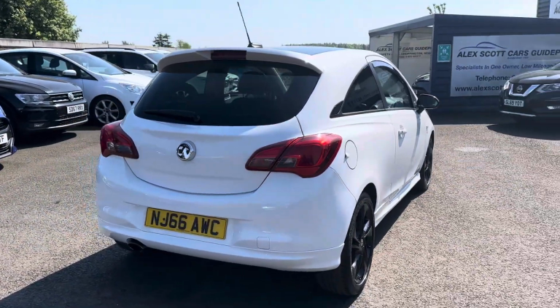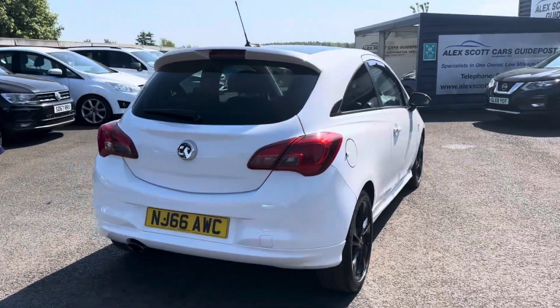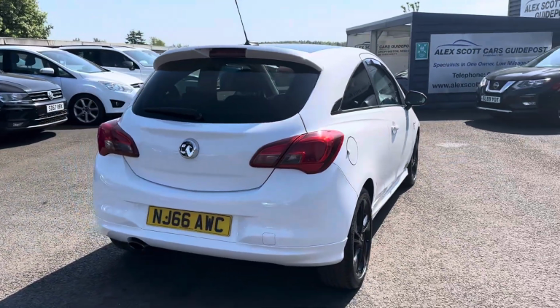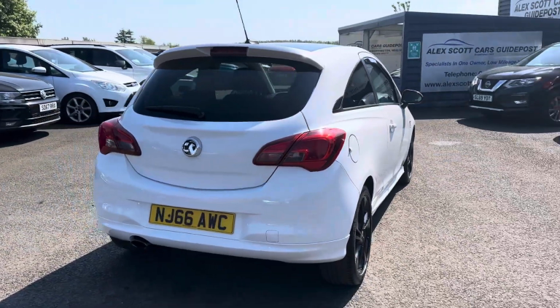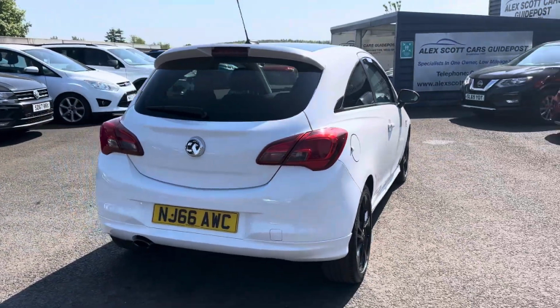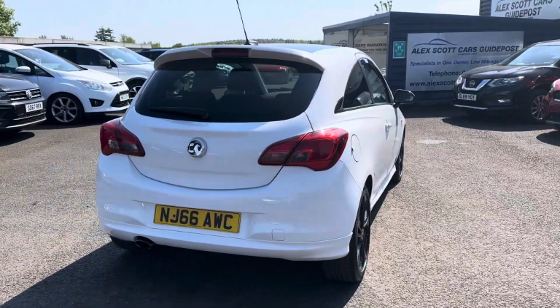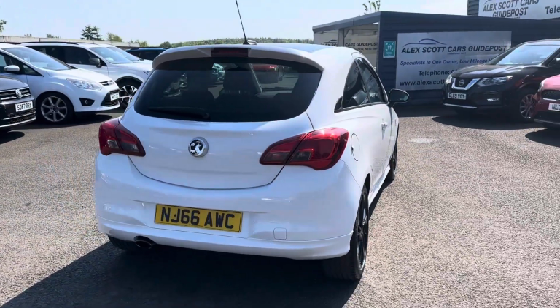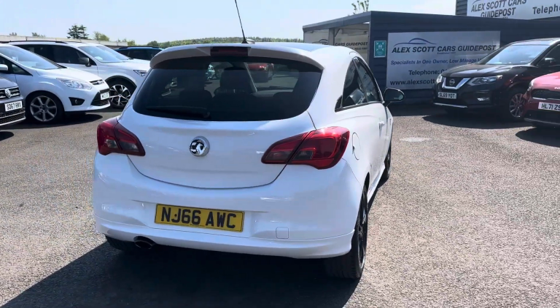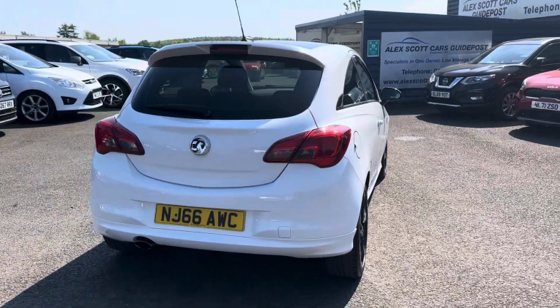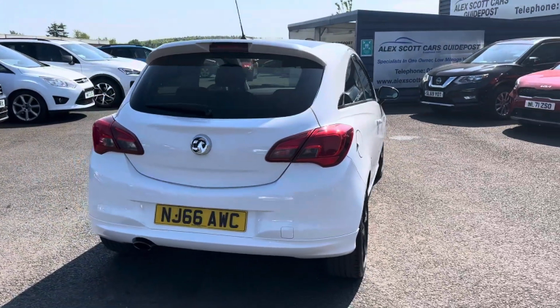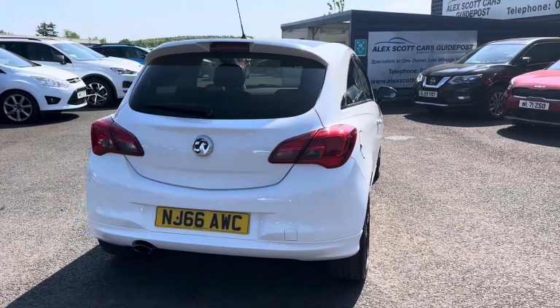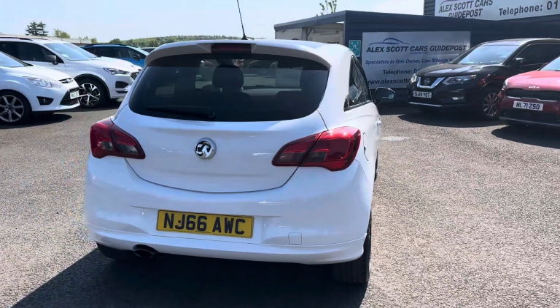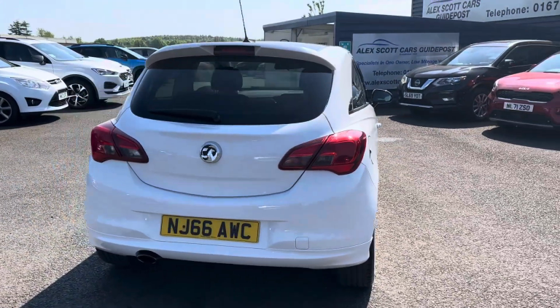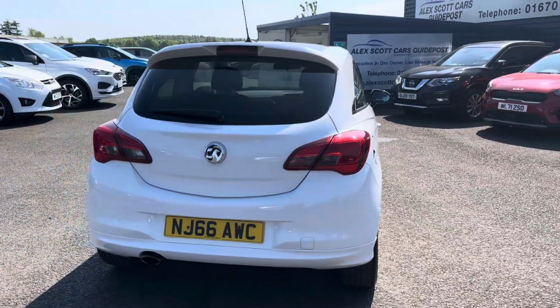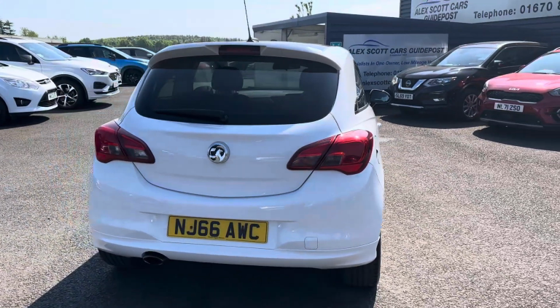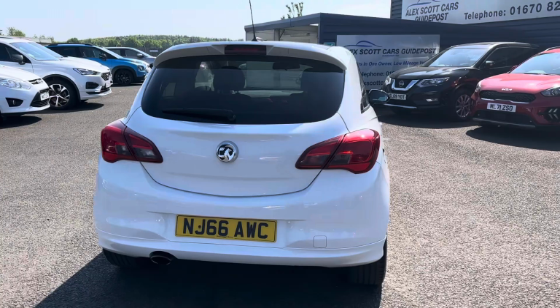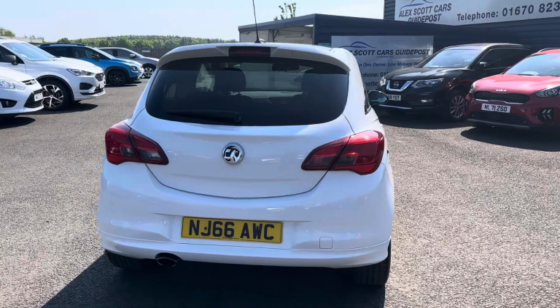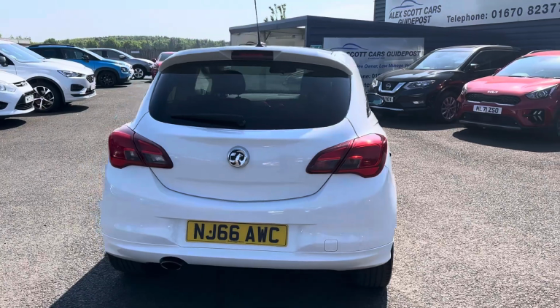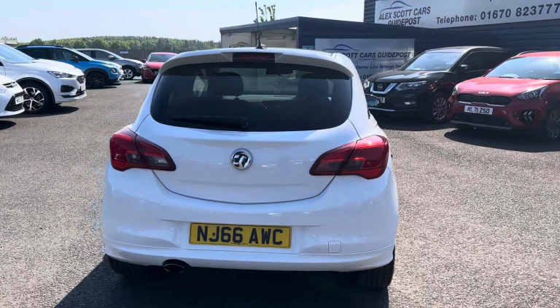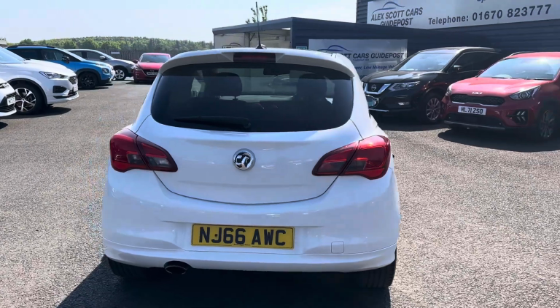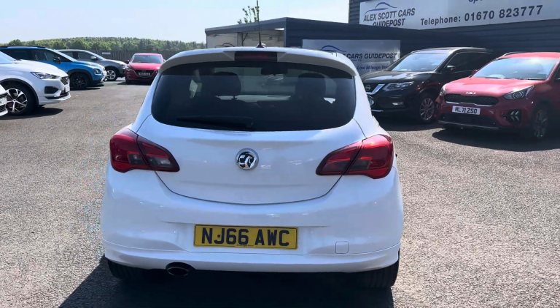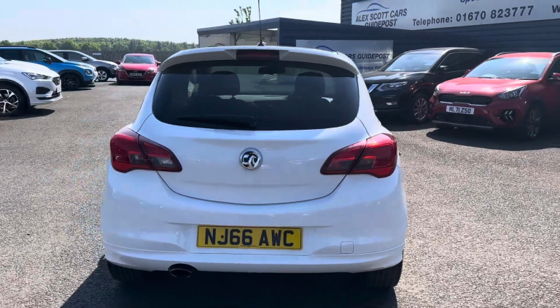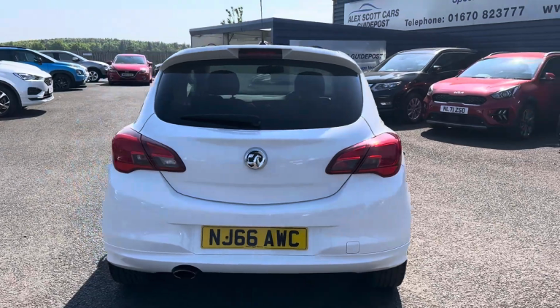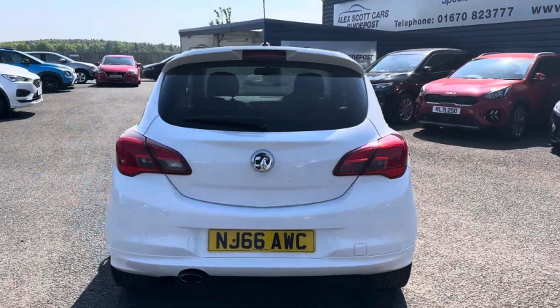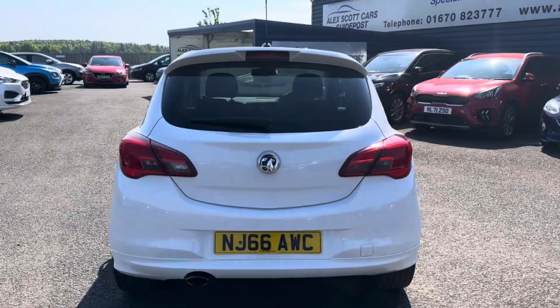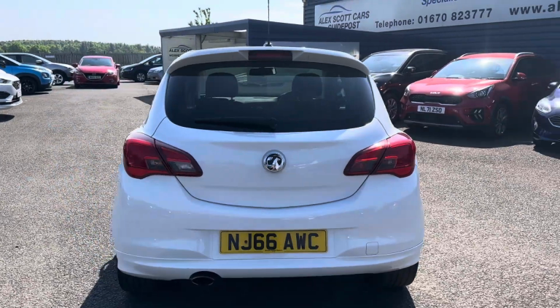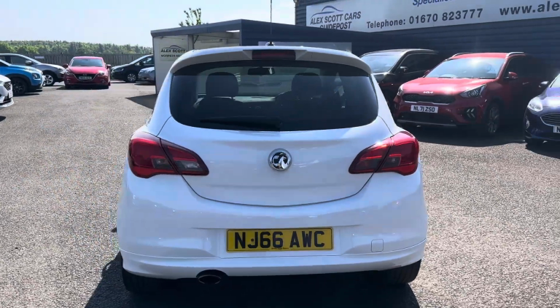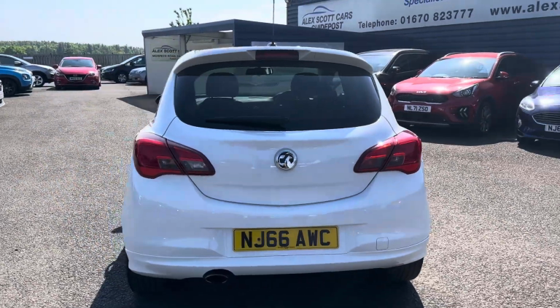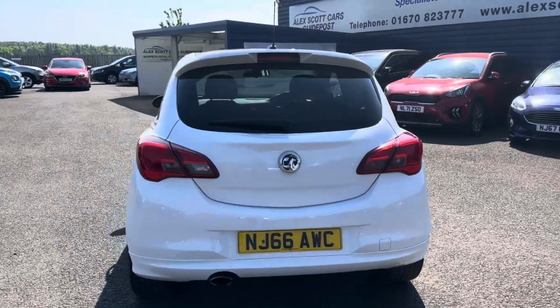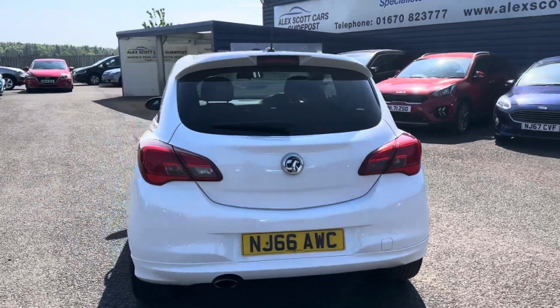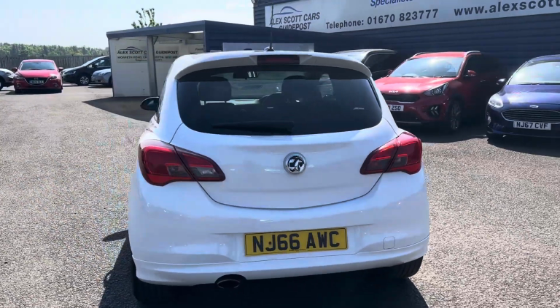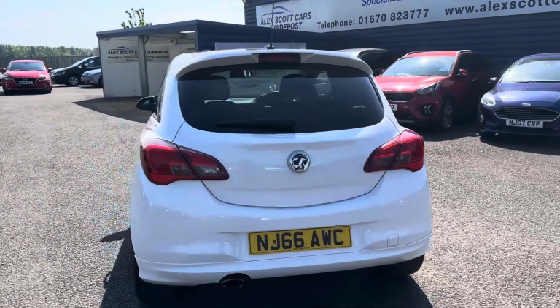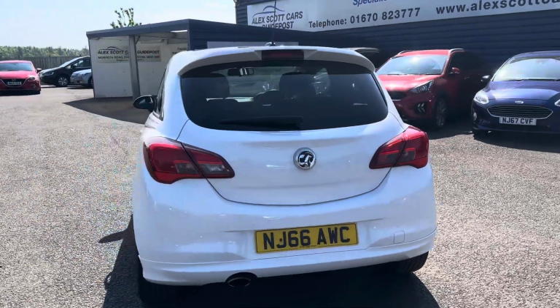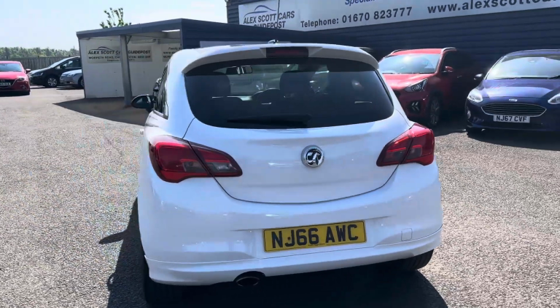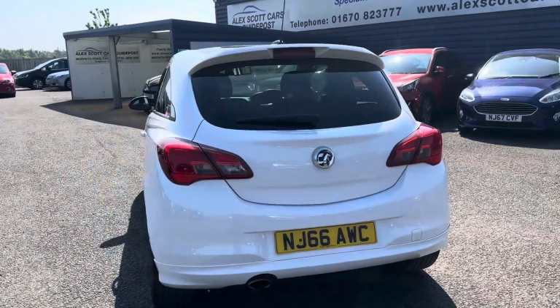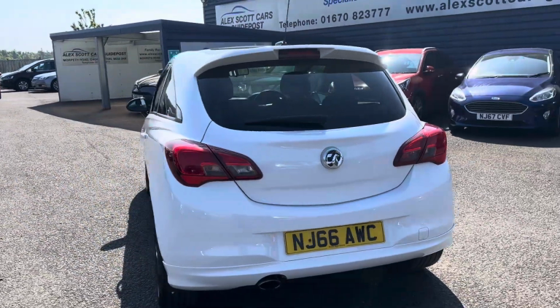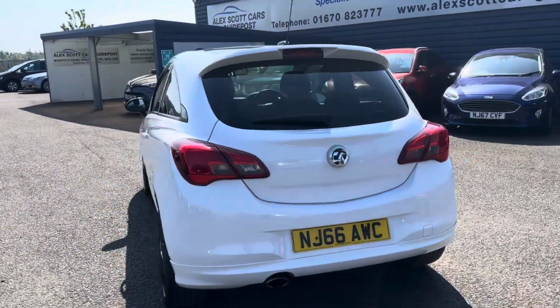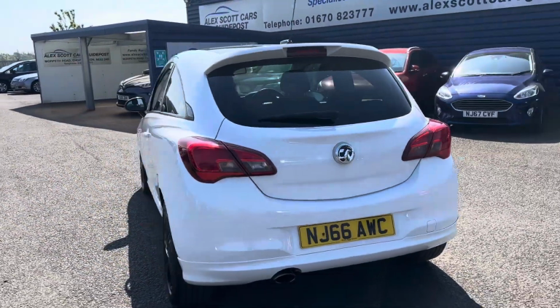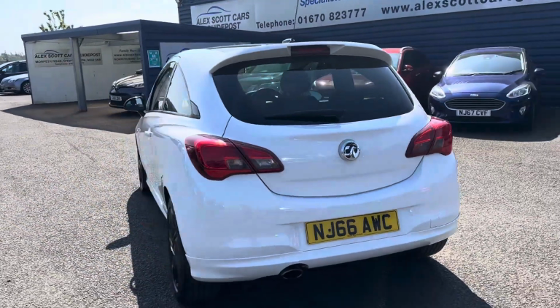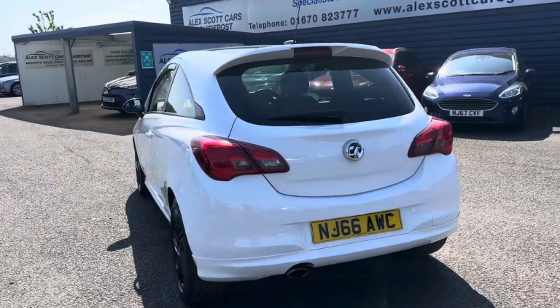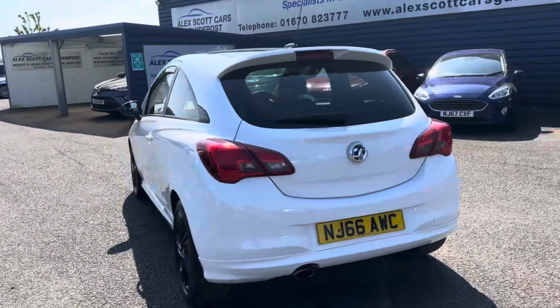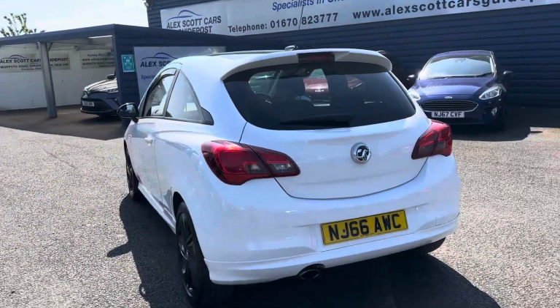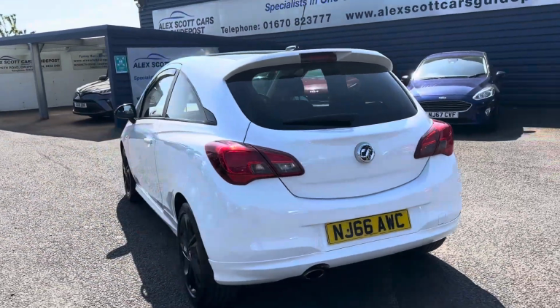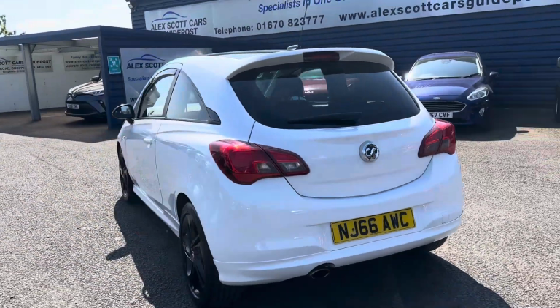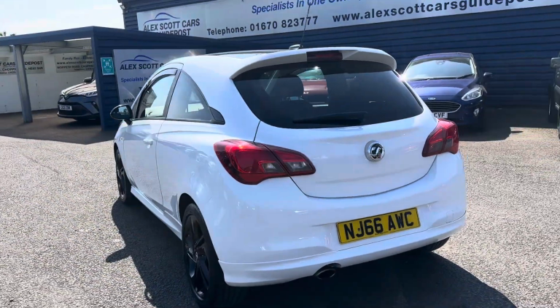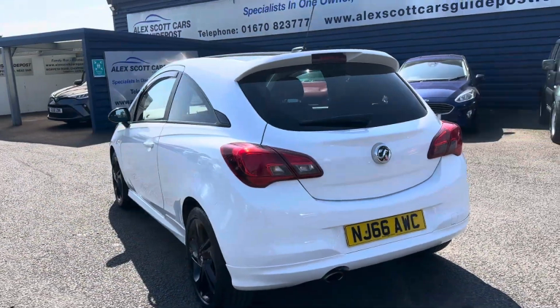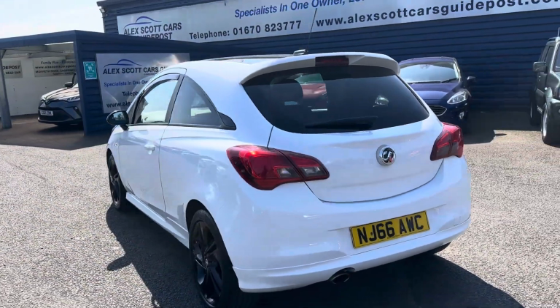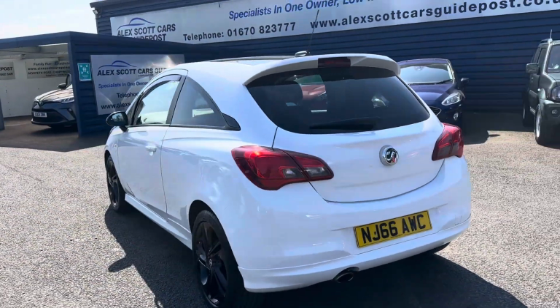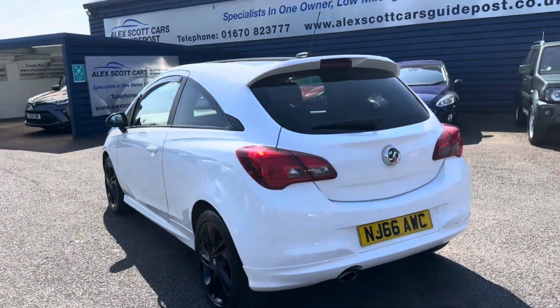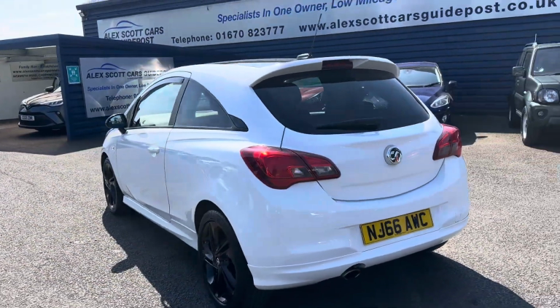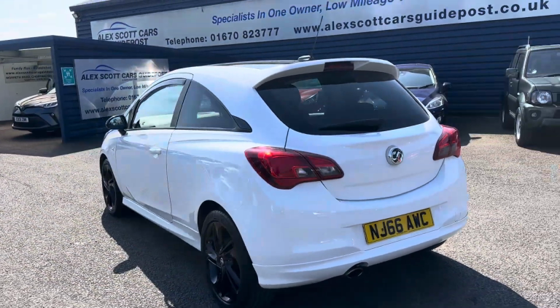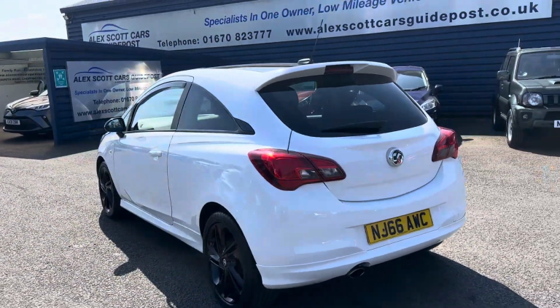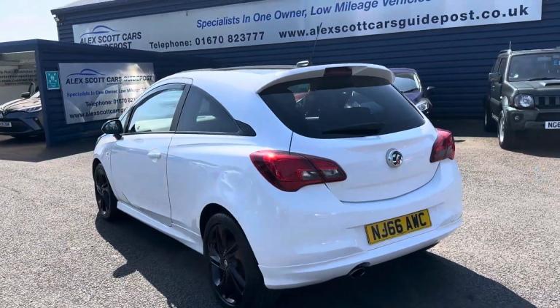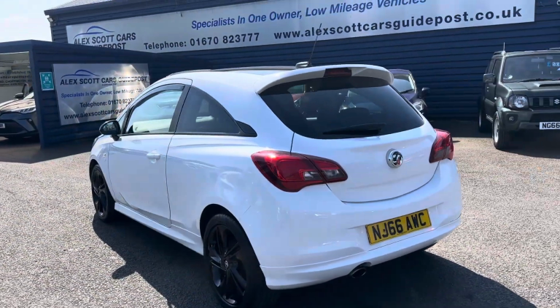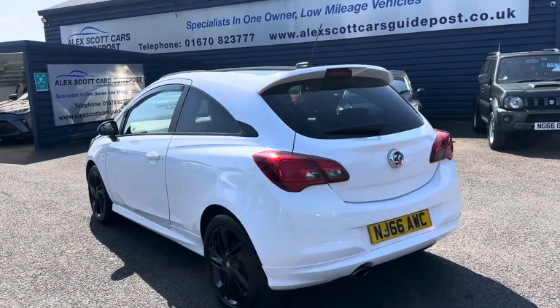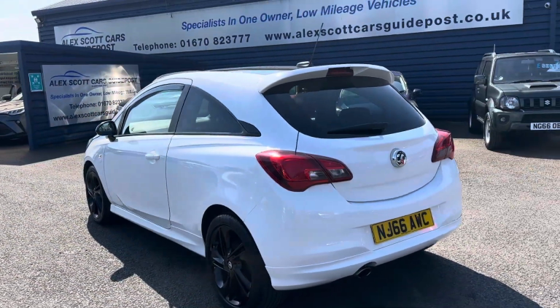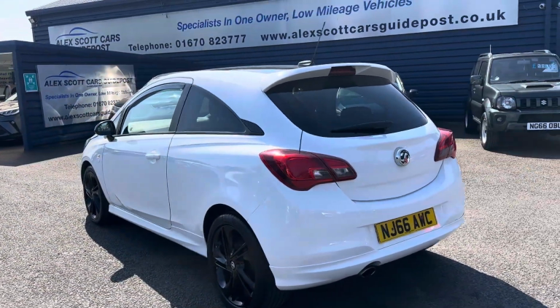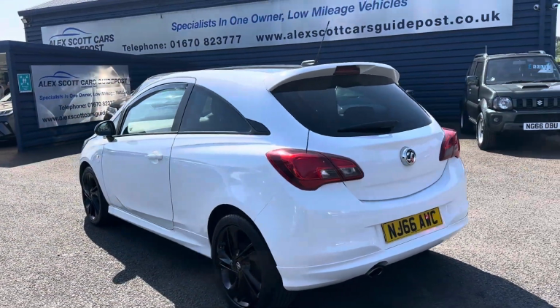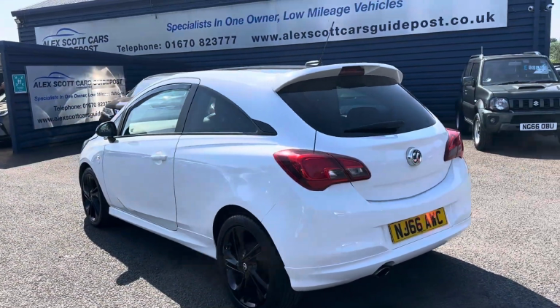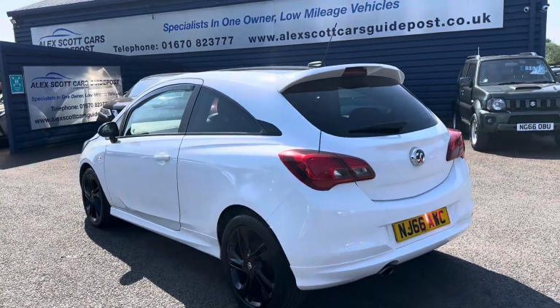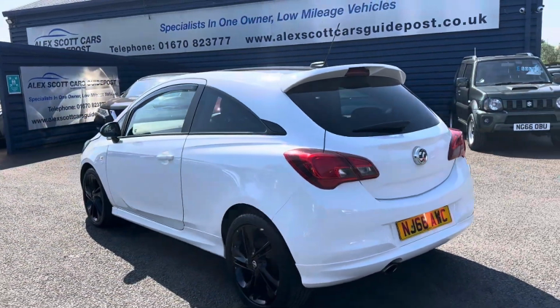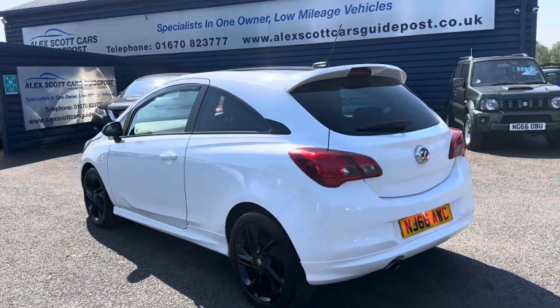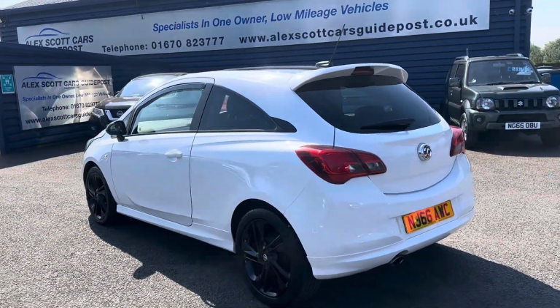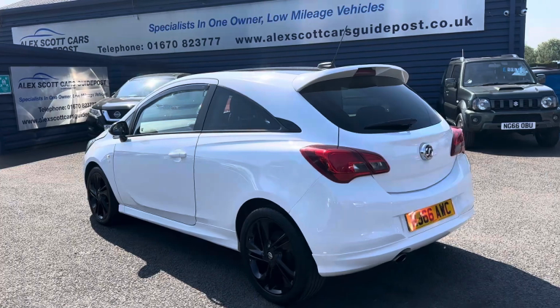It's only 35 pounds a year road tax, guys. That's right — 35 pounds a year road tax, which is quite hard to get nowadays.